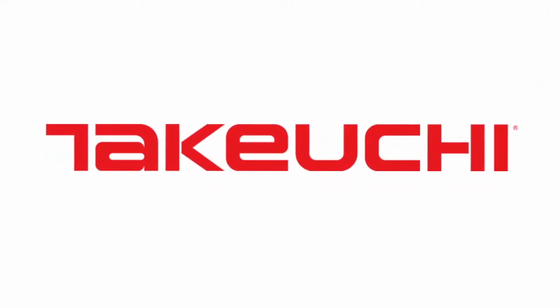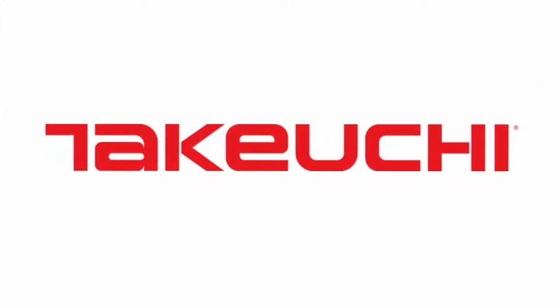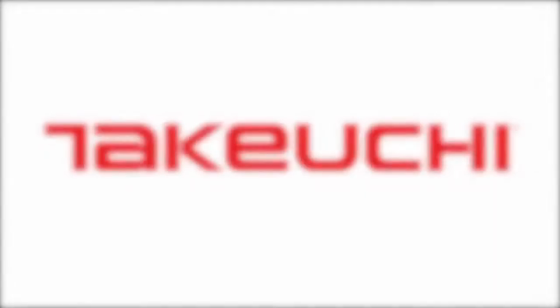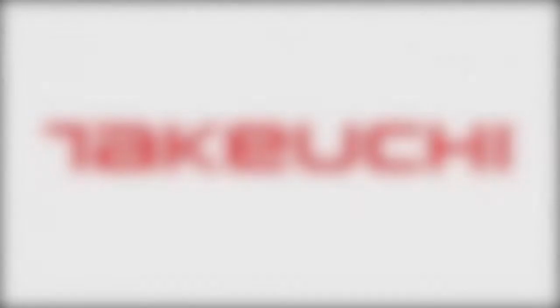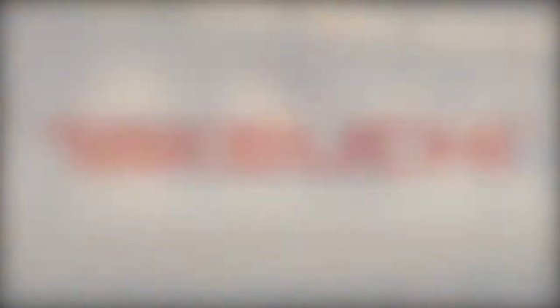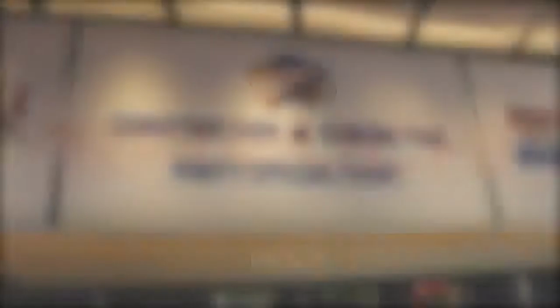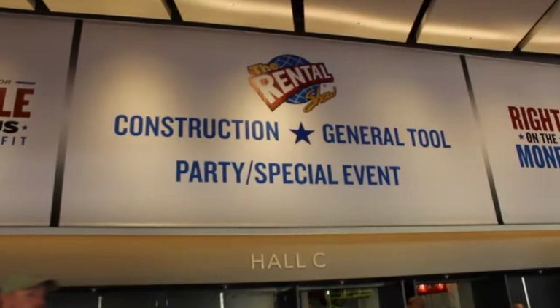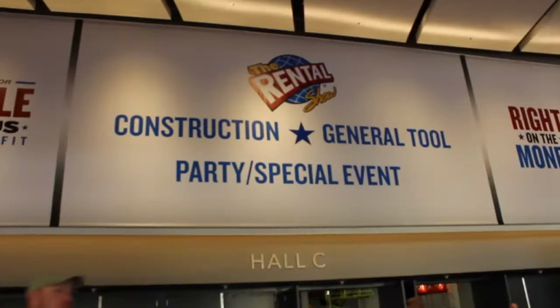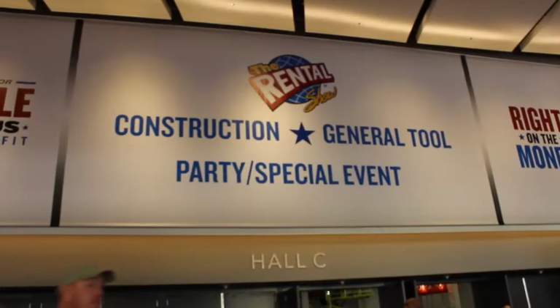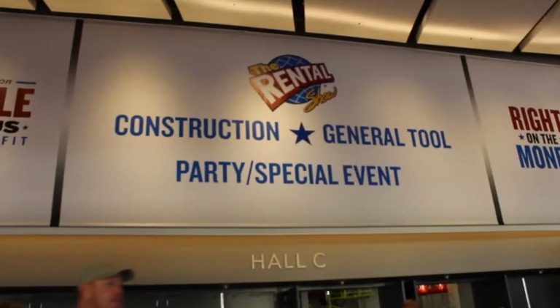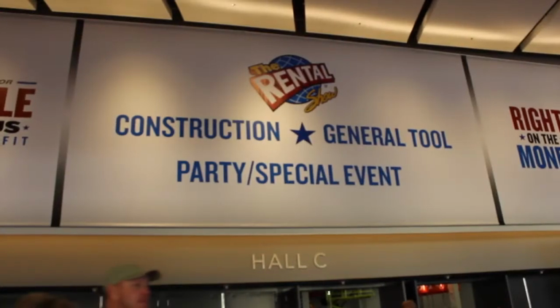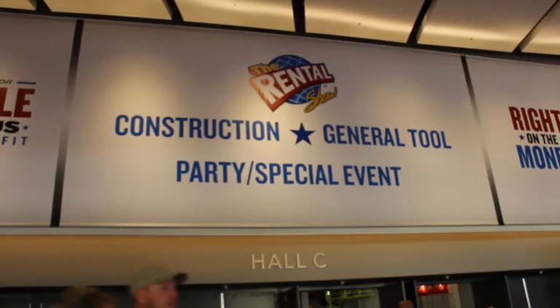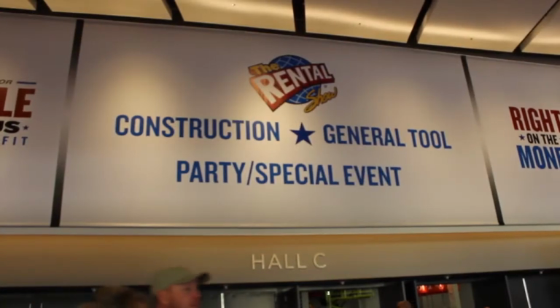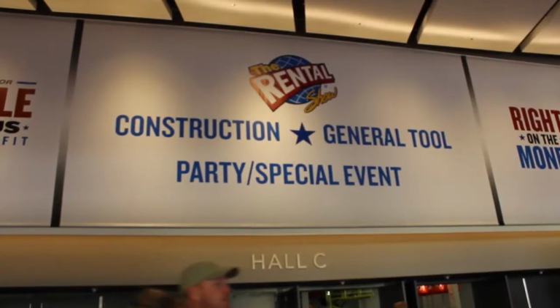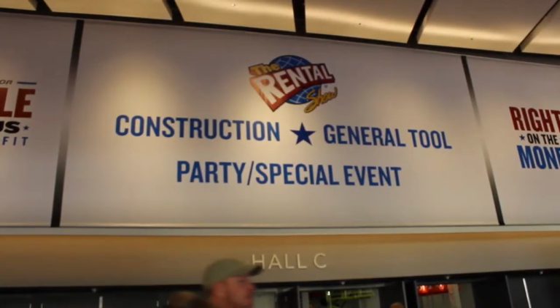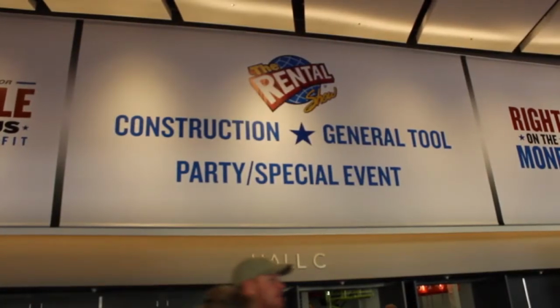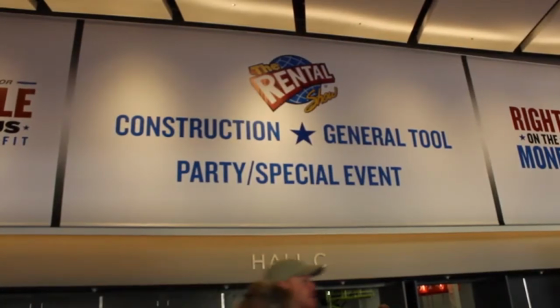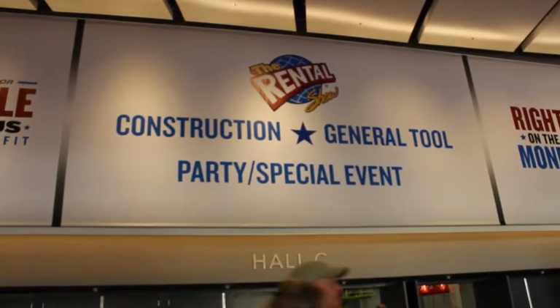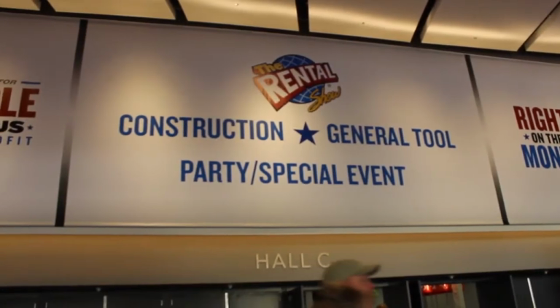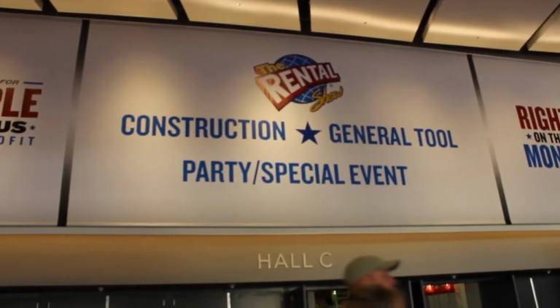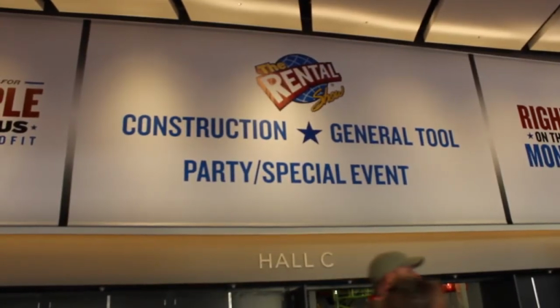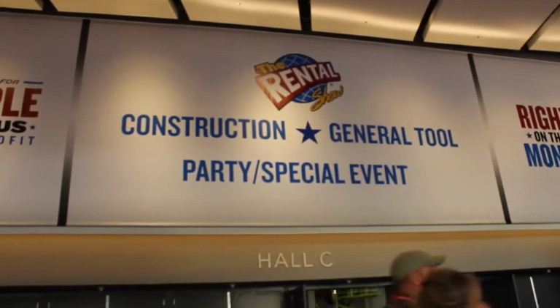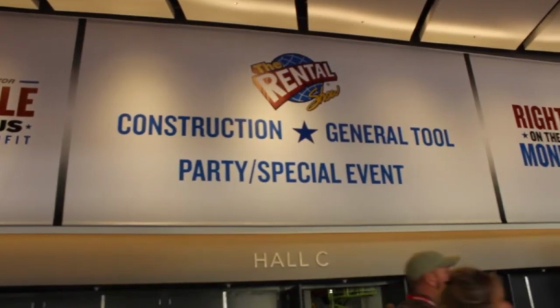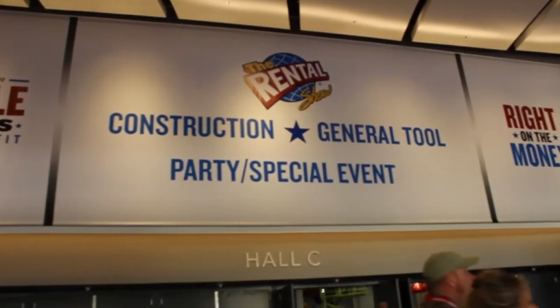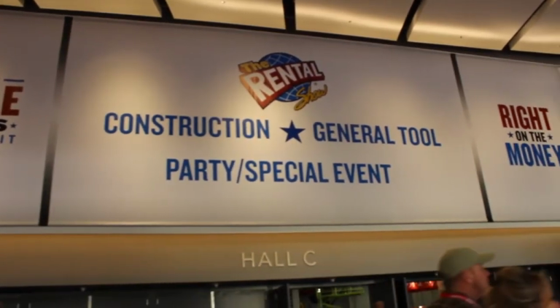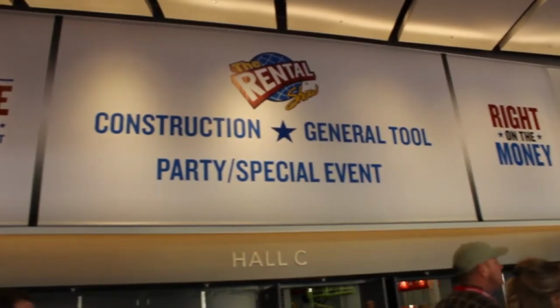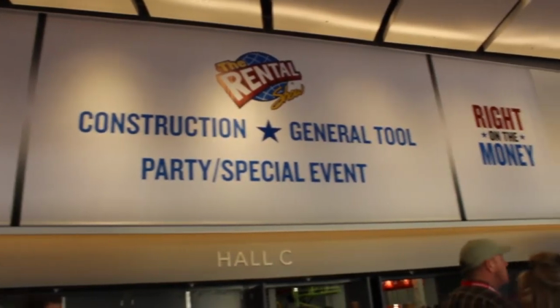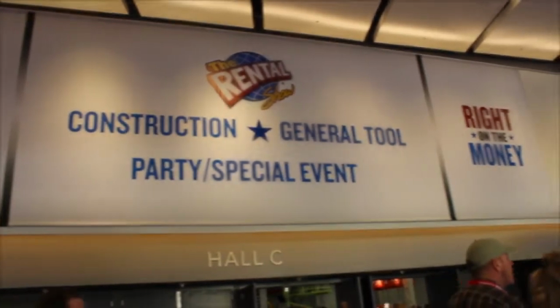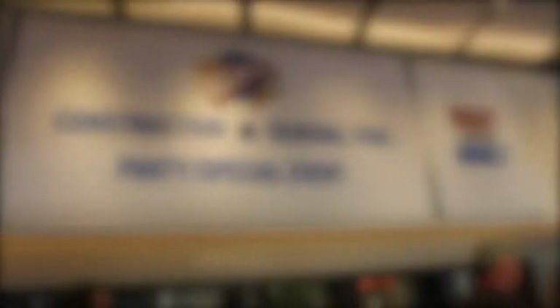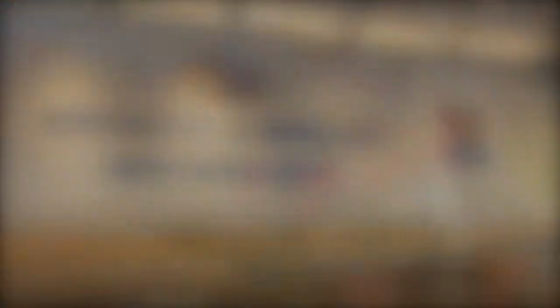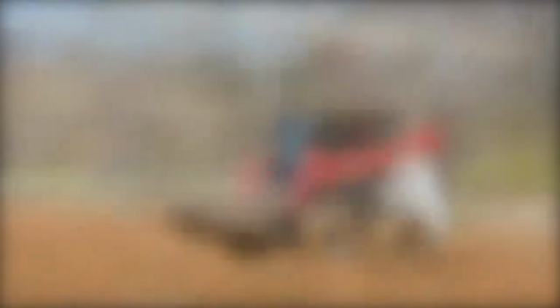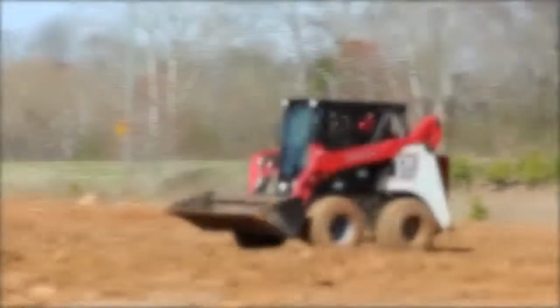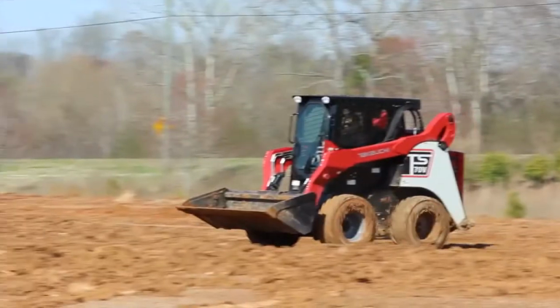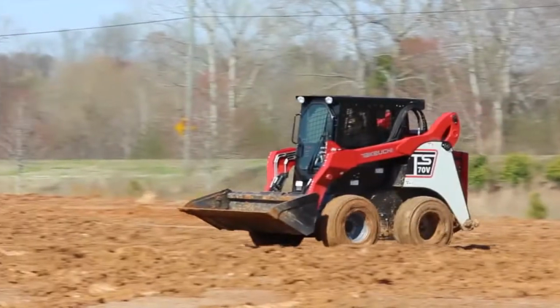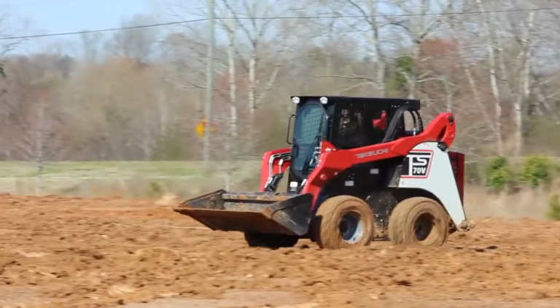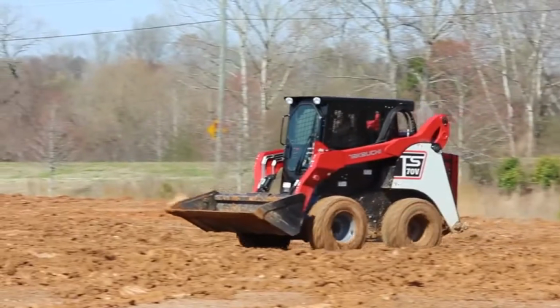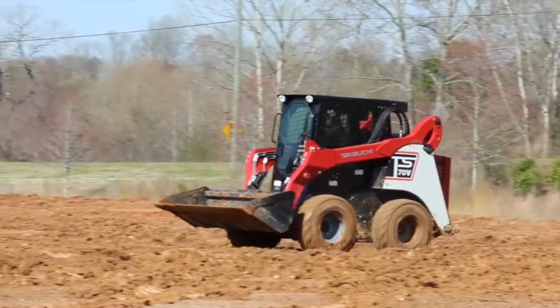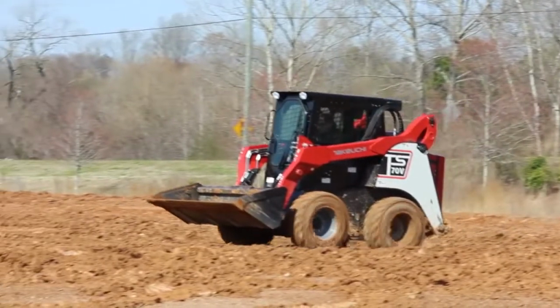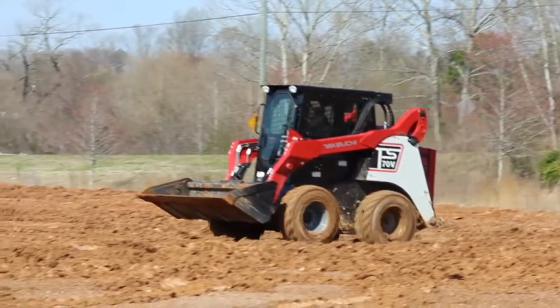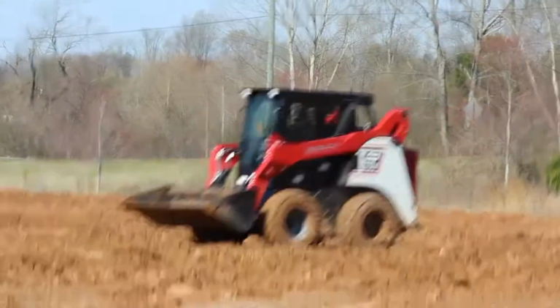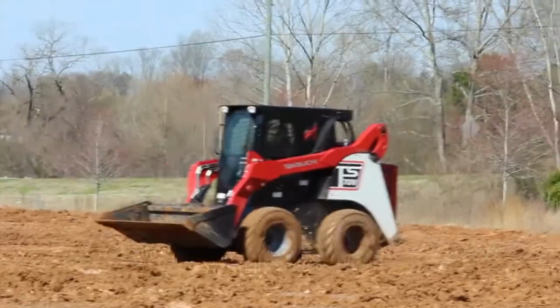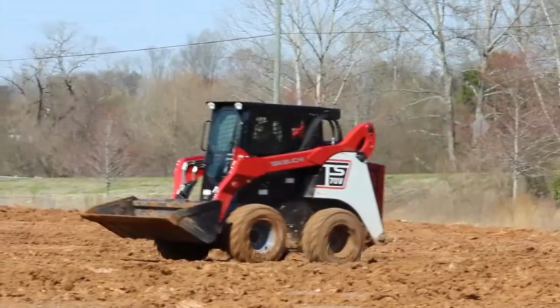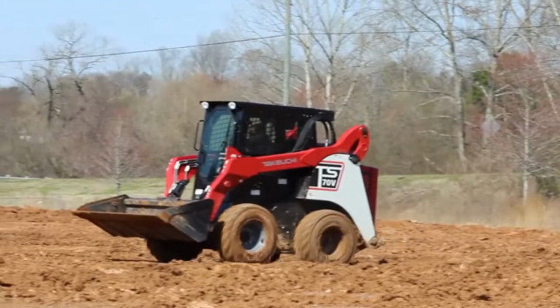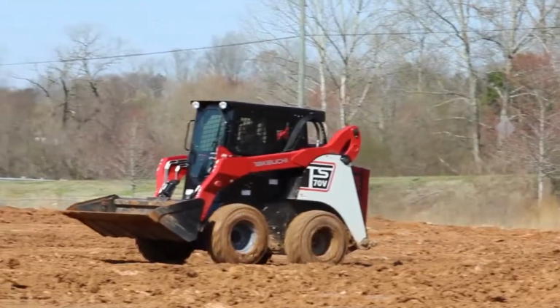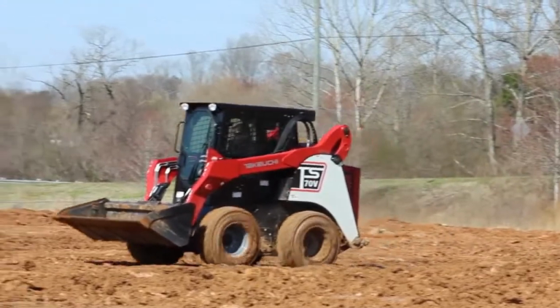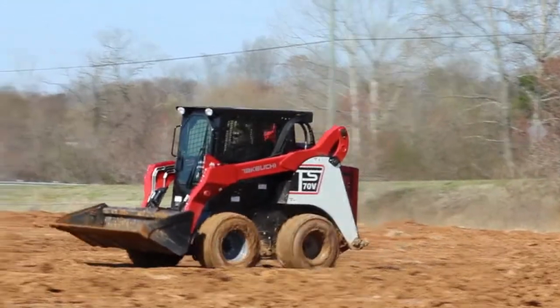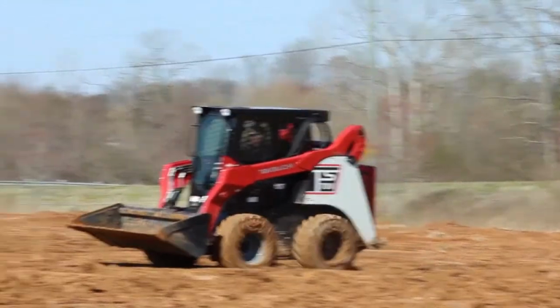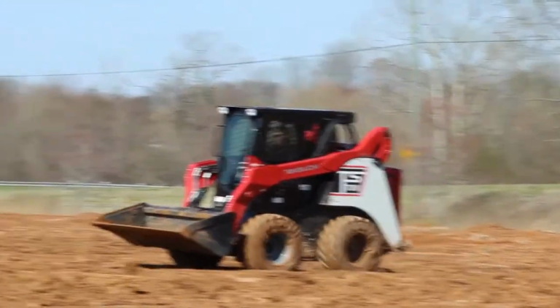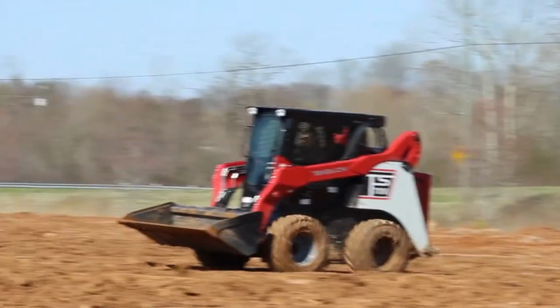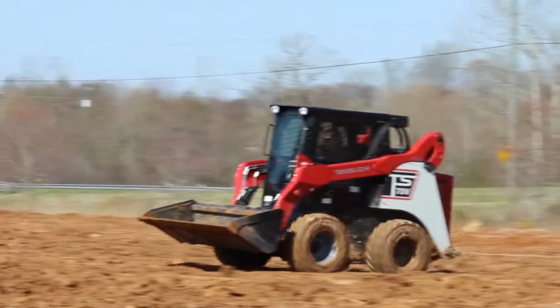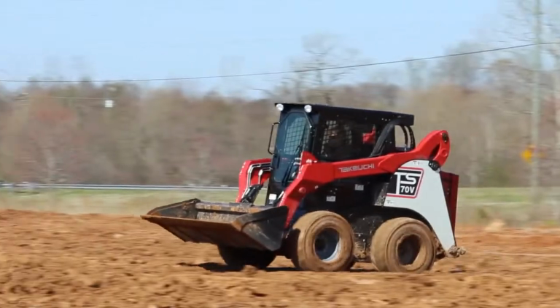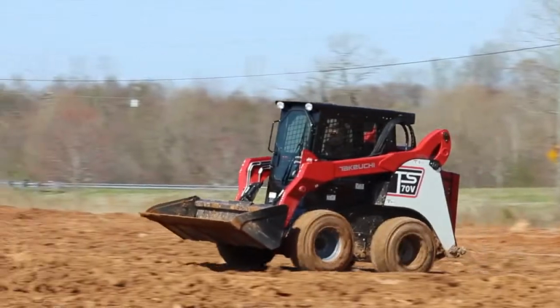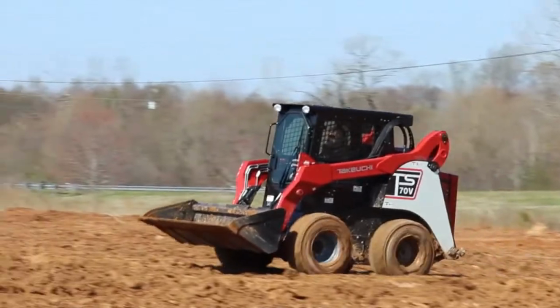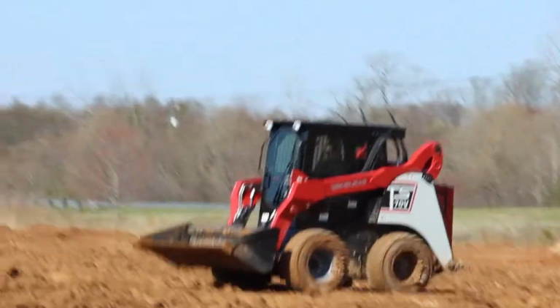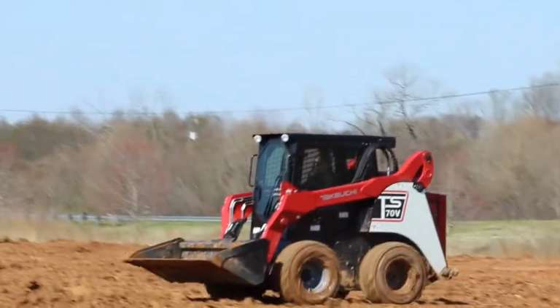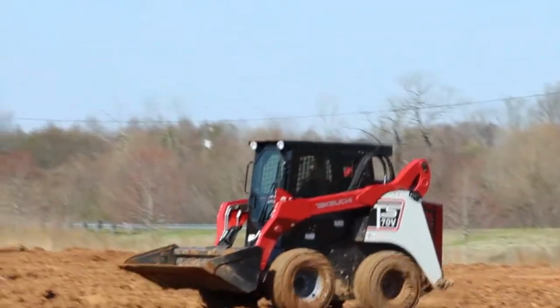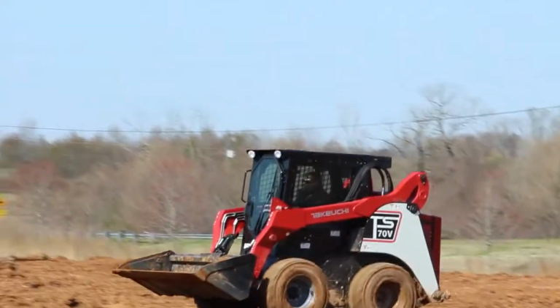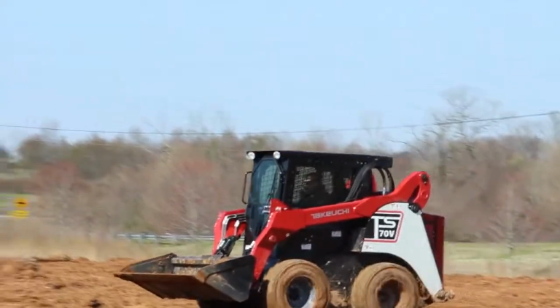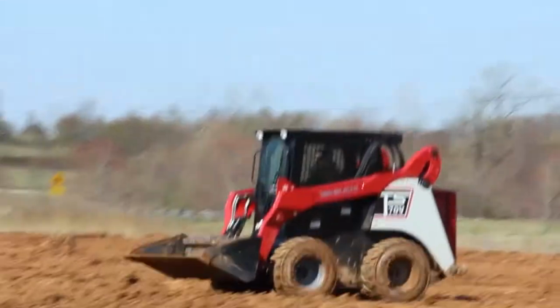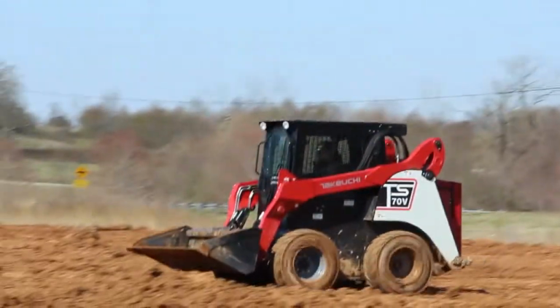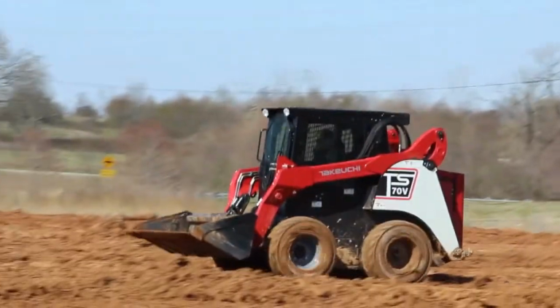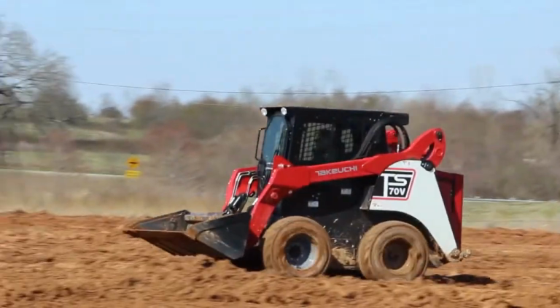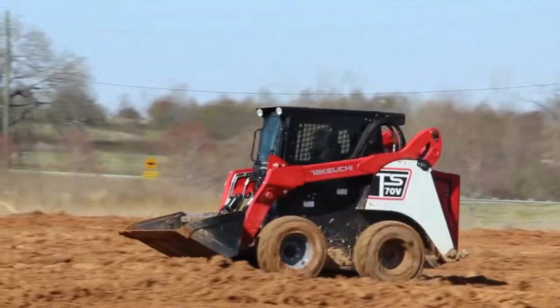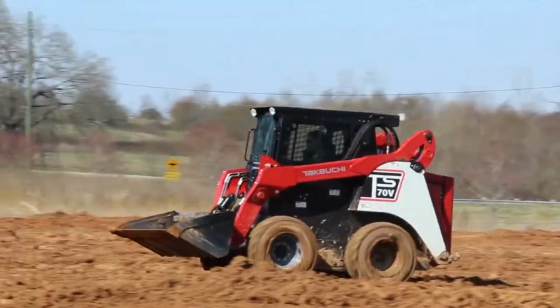At the Rental Show 2013 in Las Vegas, Nevada, Takeuchi US introduced the all-new TS Series skid steer loaders.